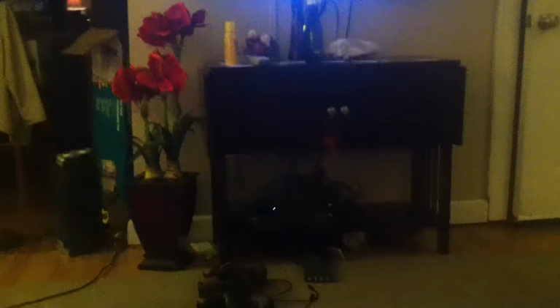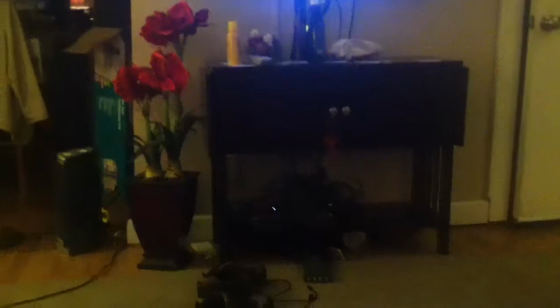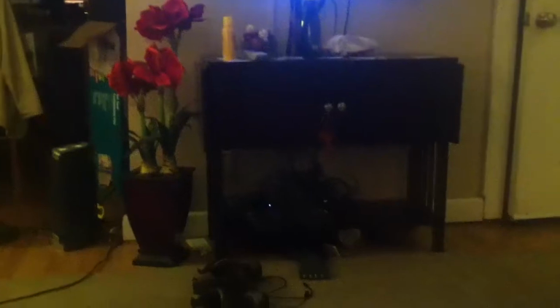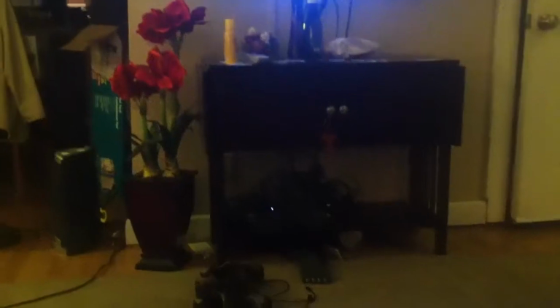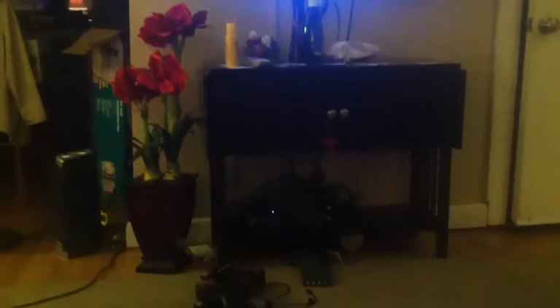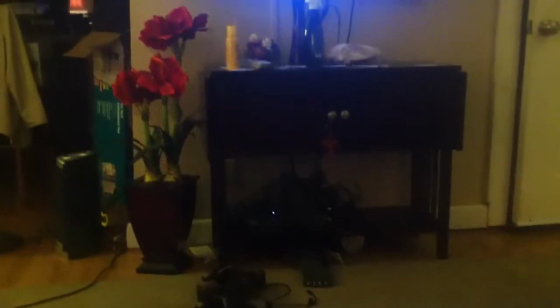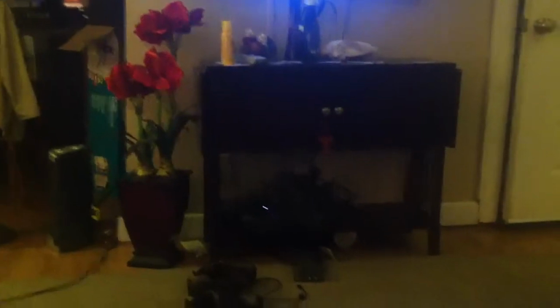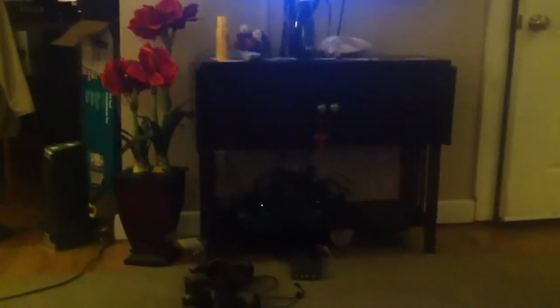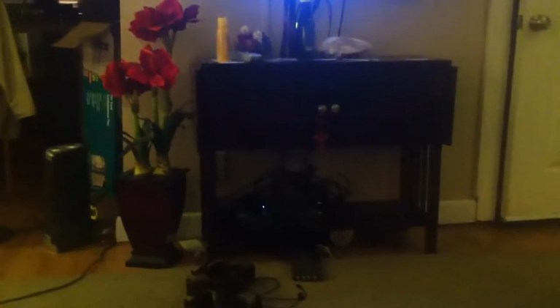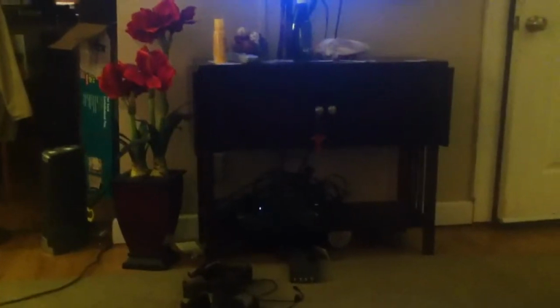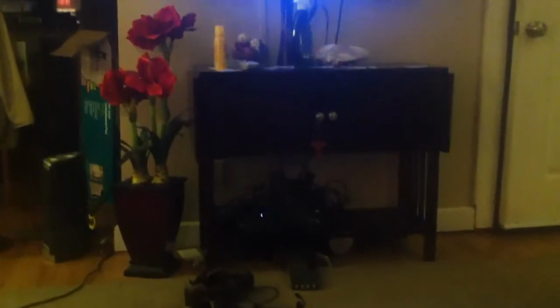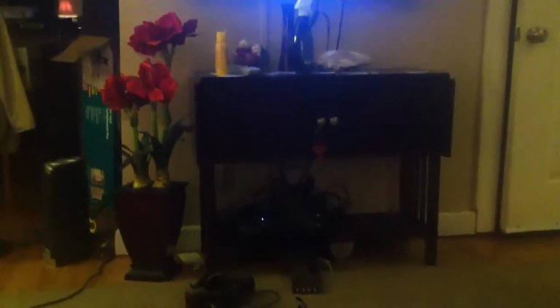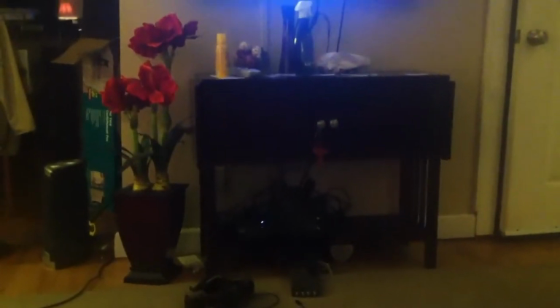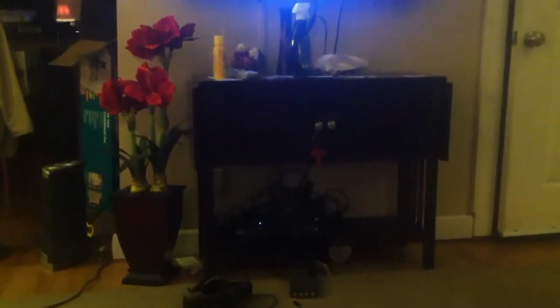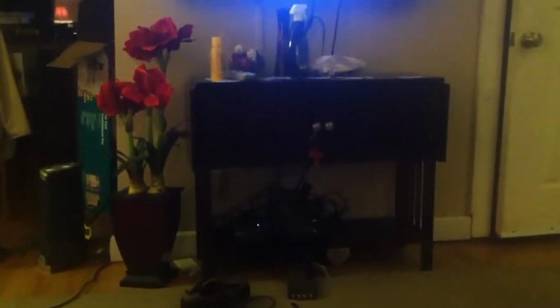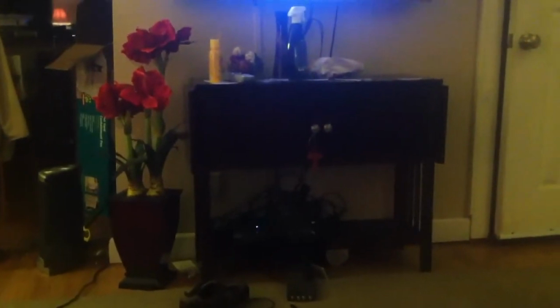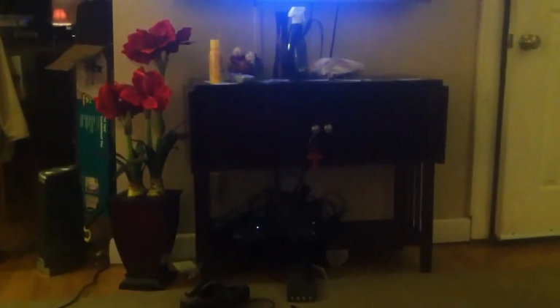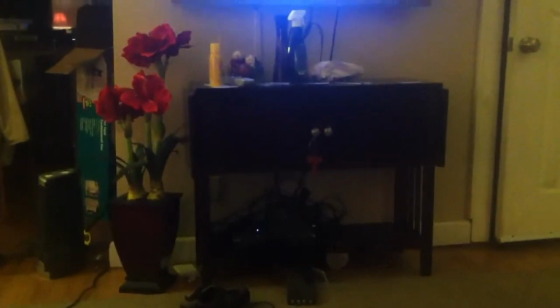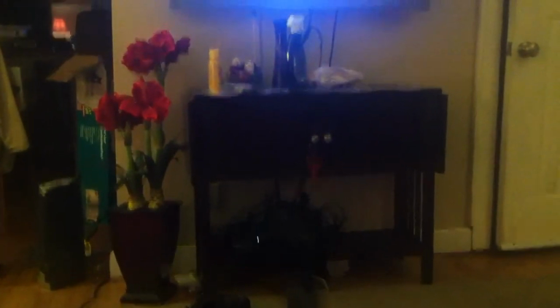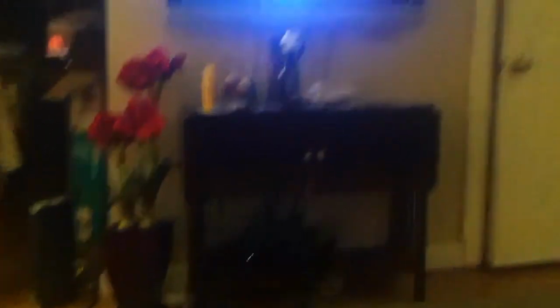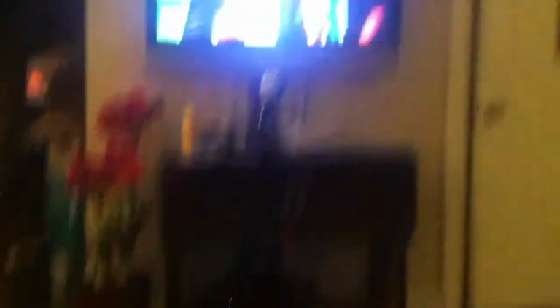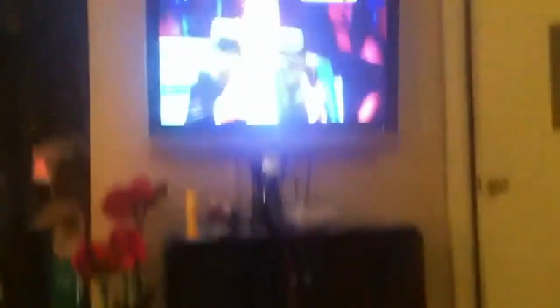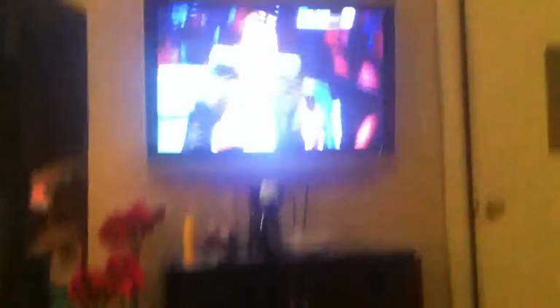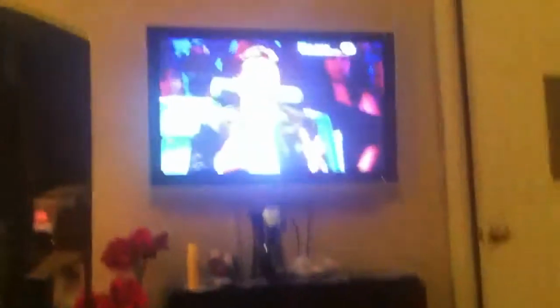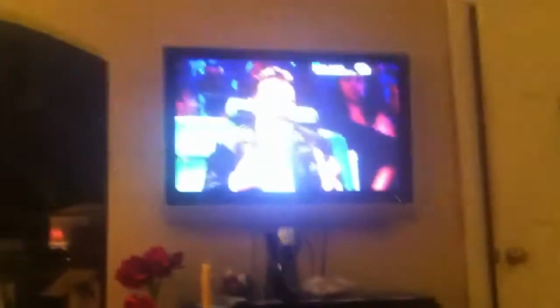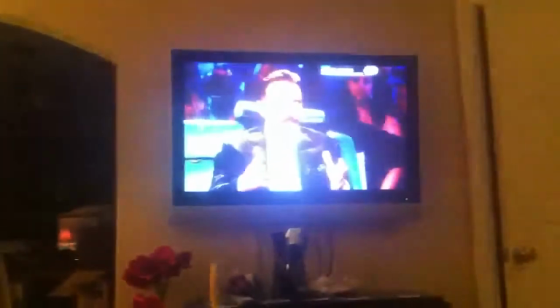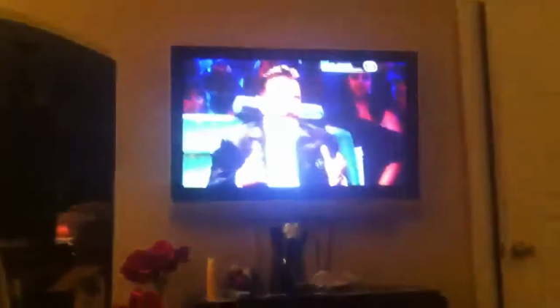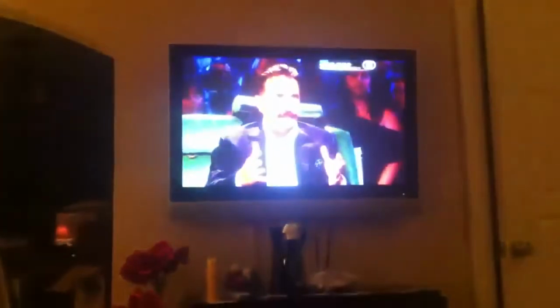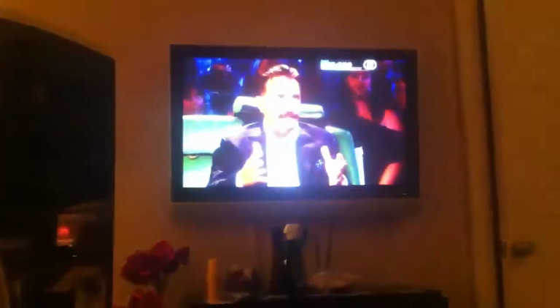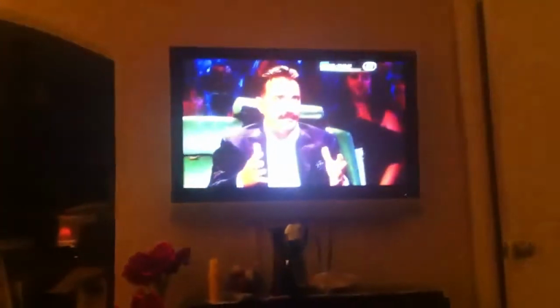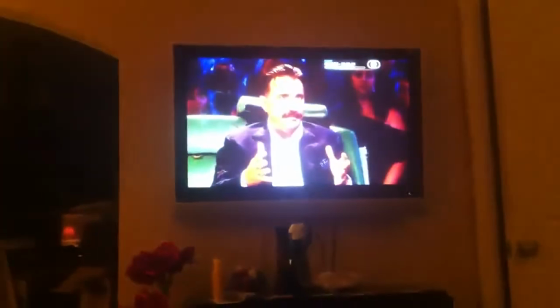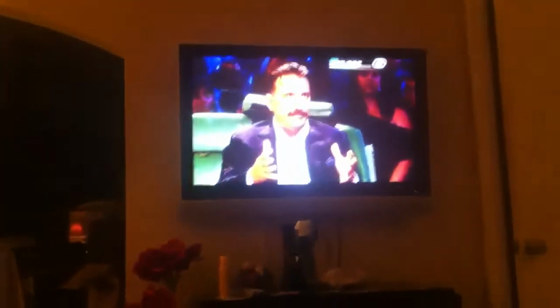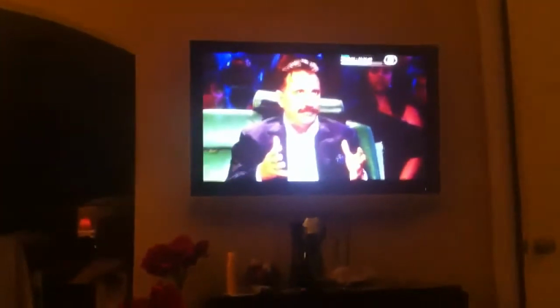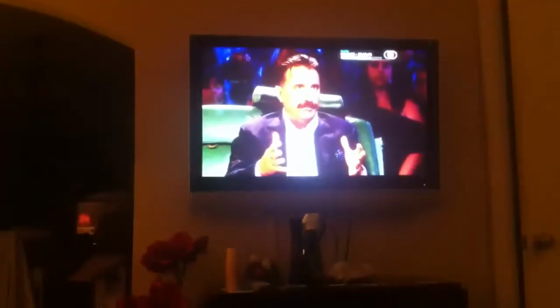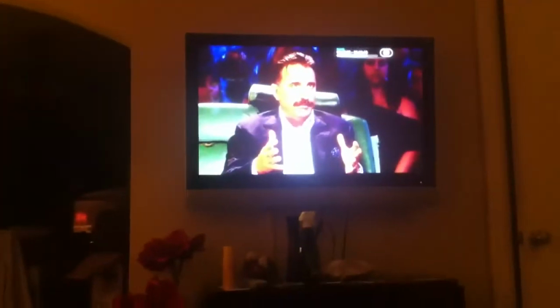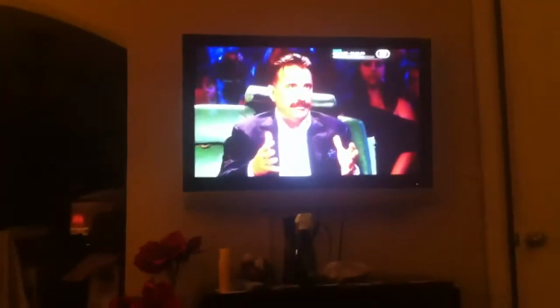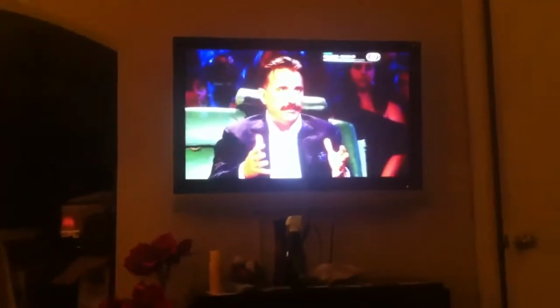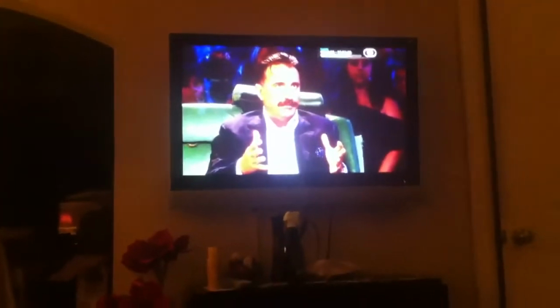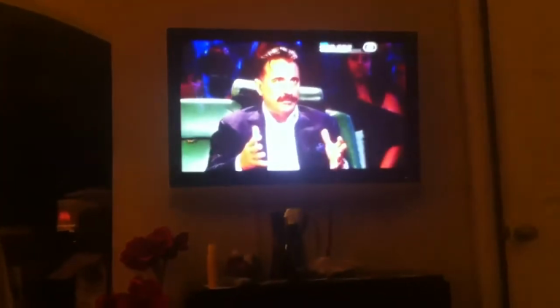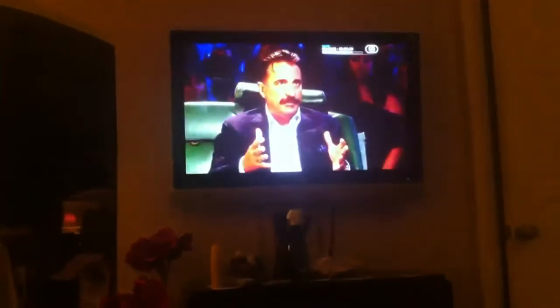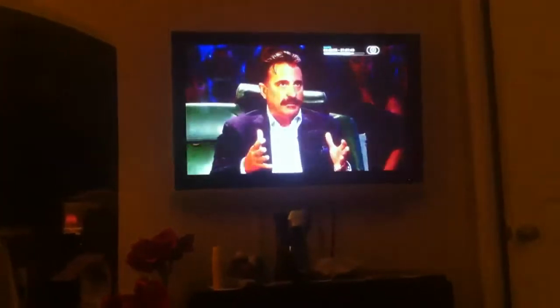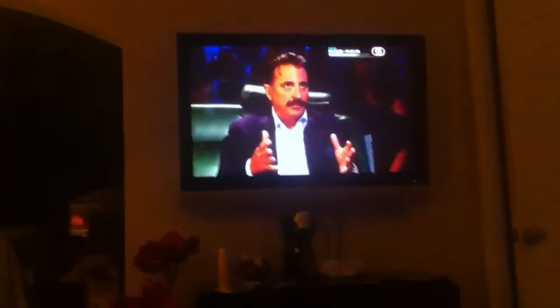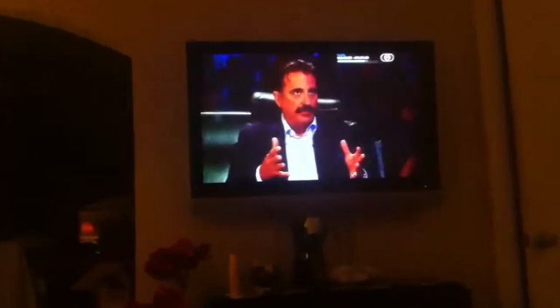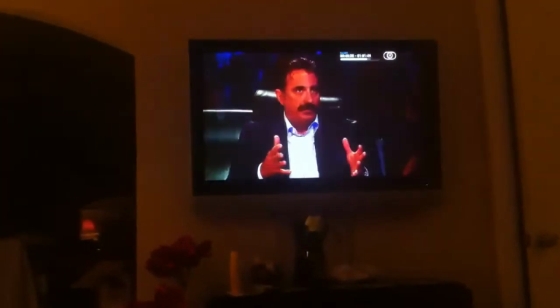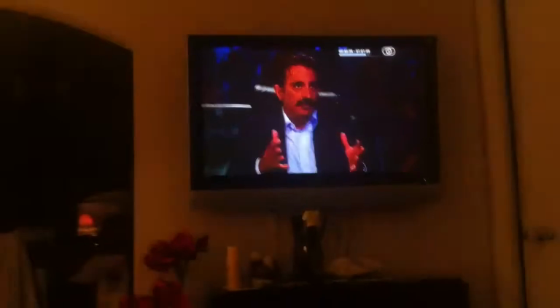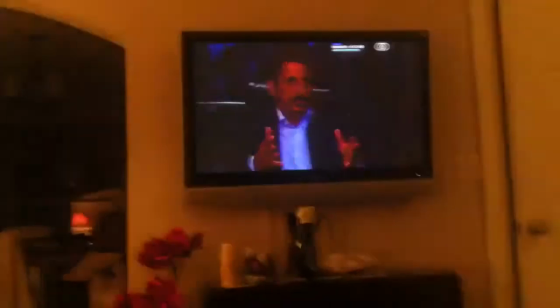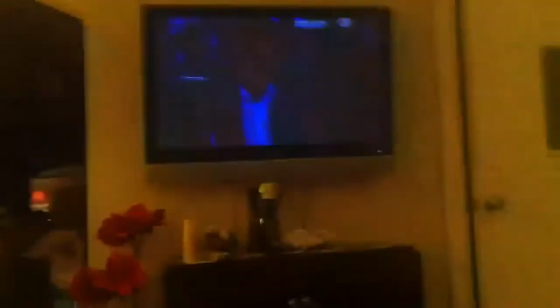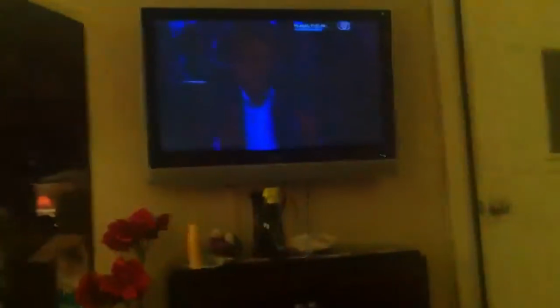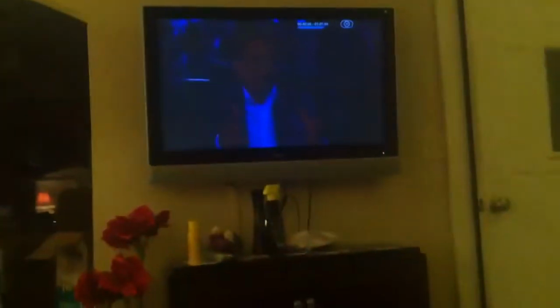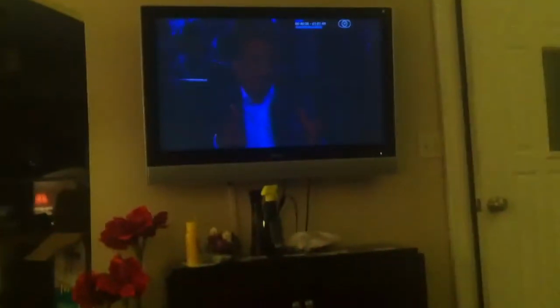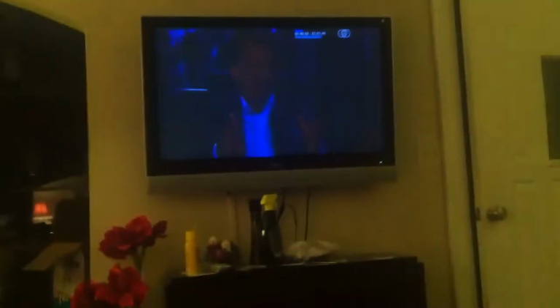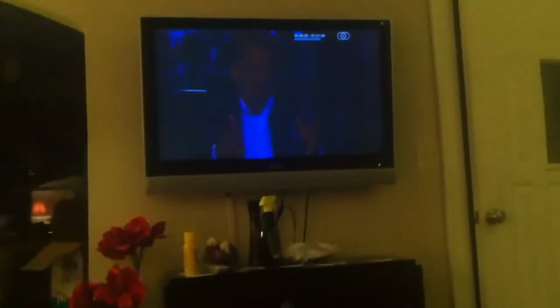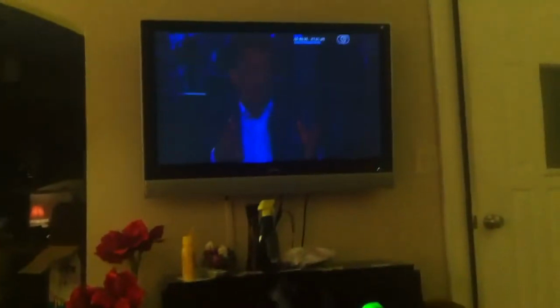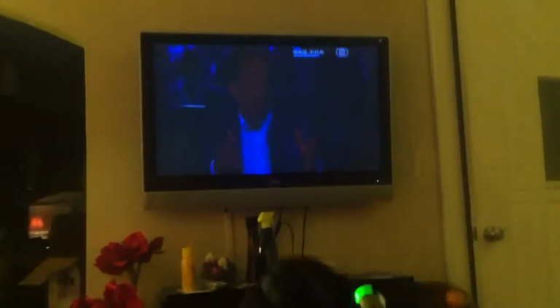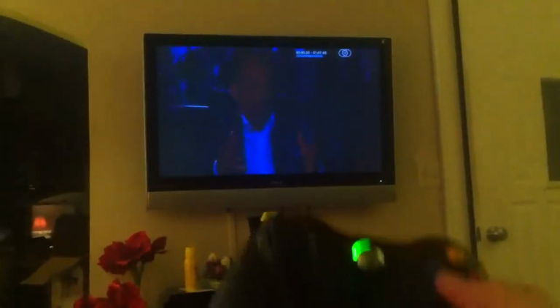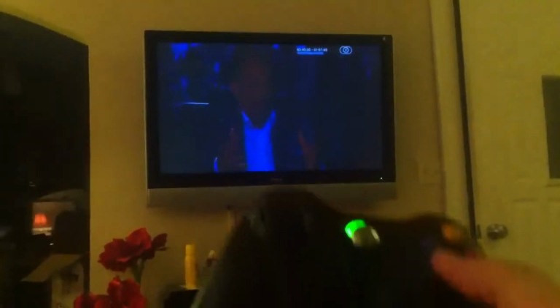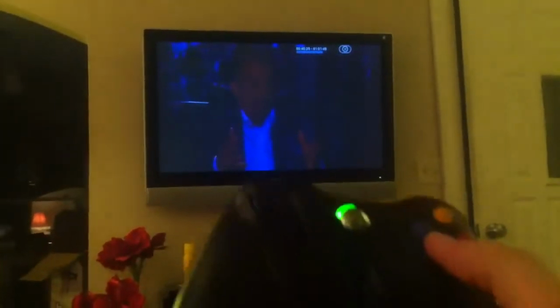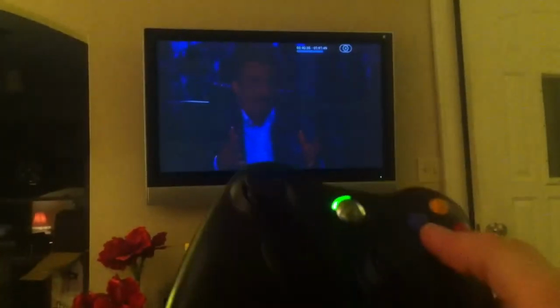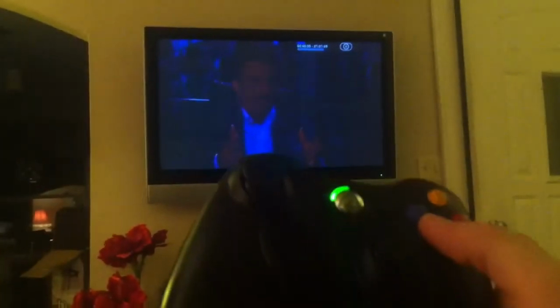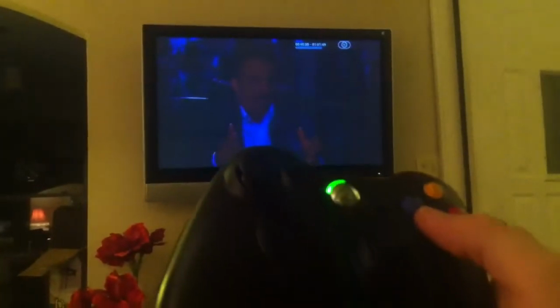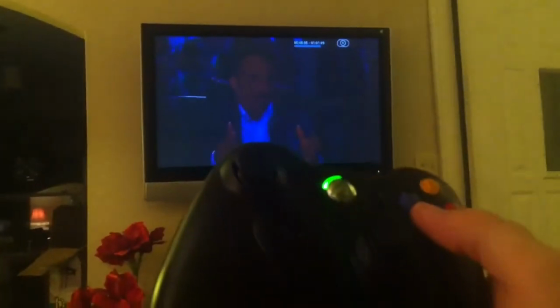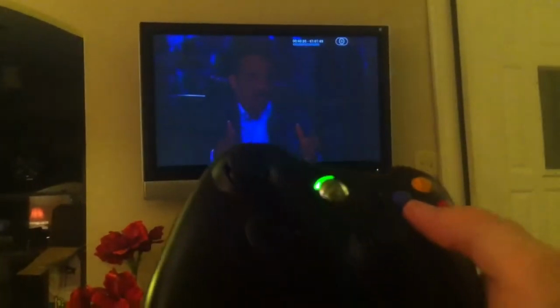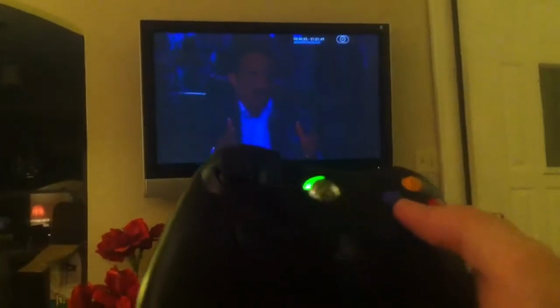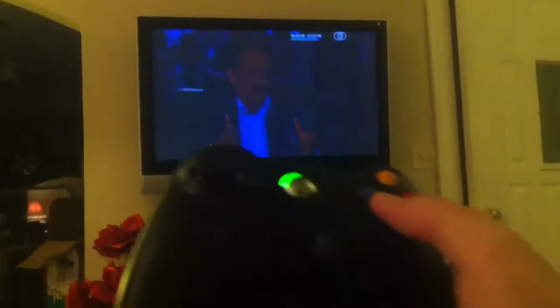Apple TV, Top Gear, Xbox 360 controller.